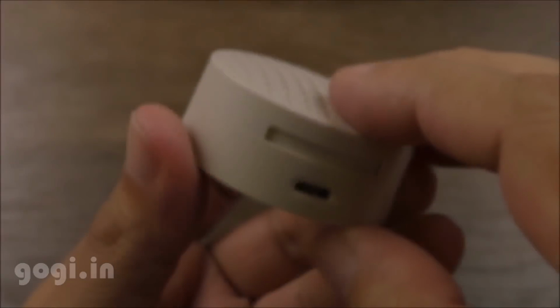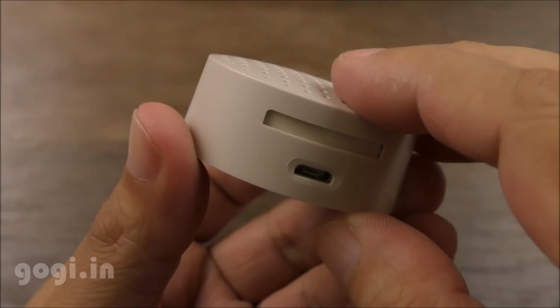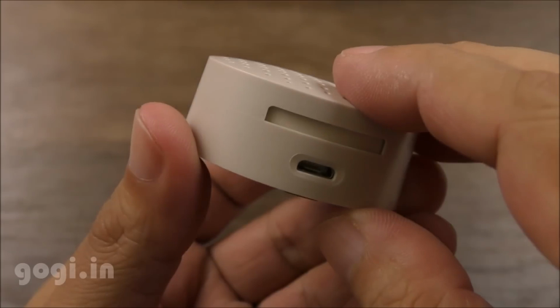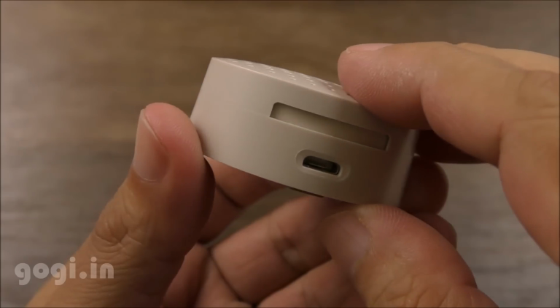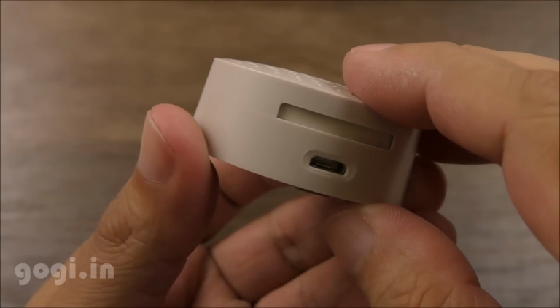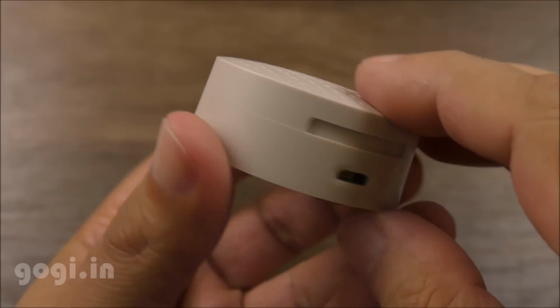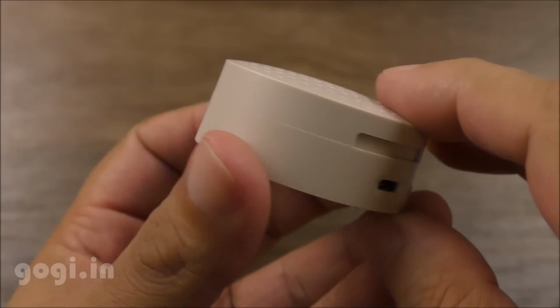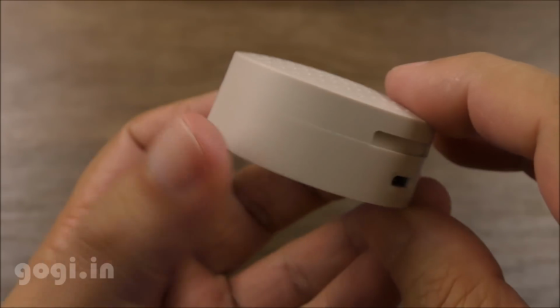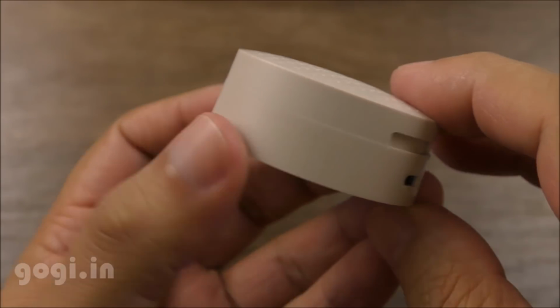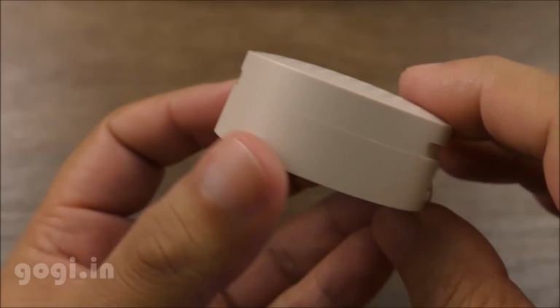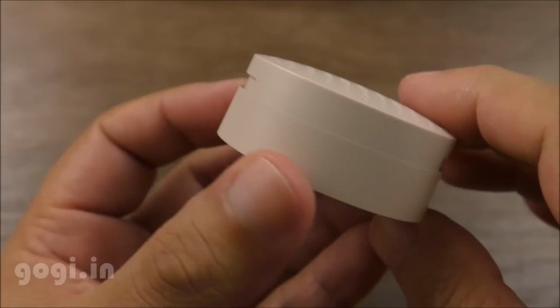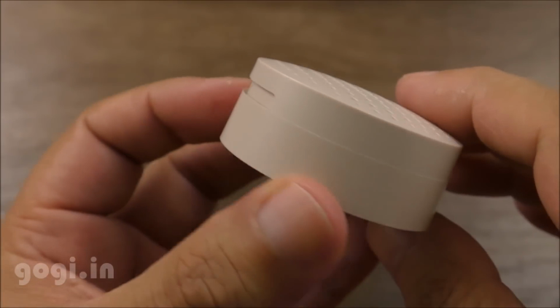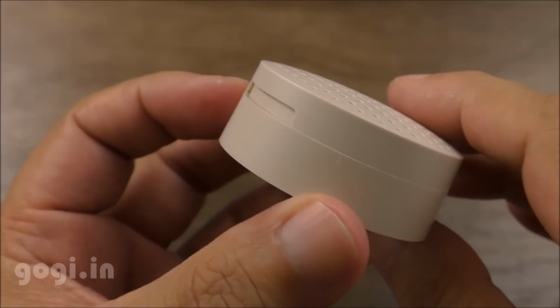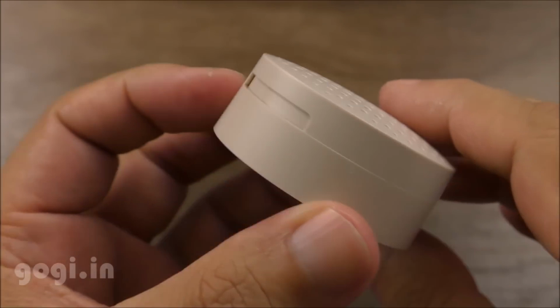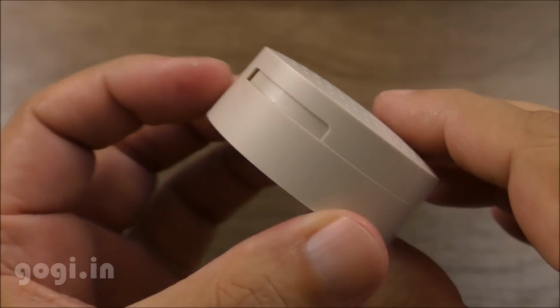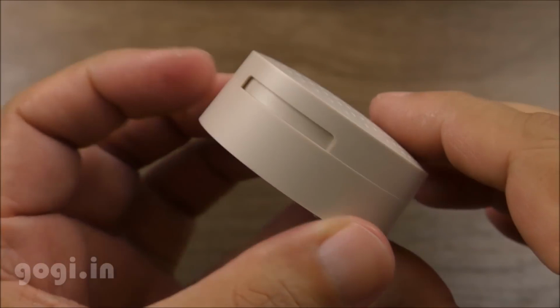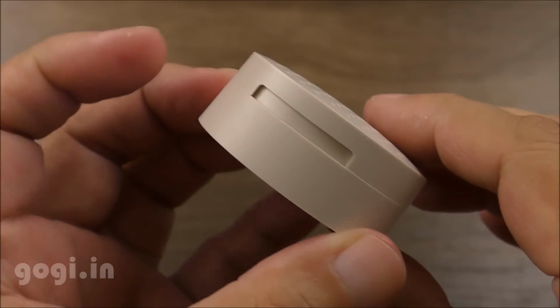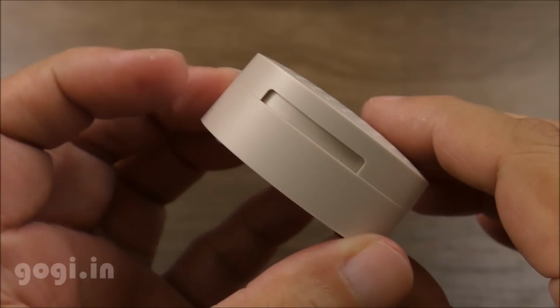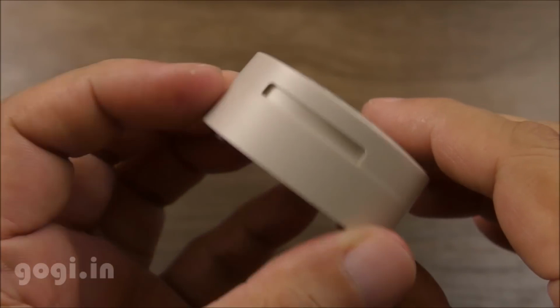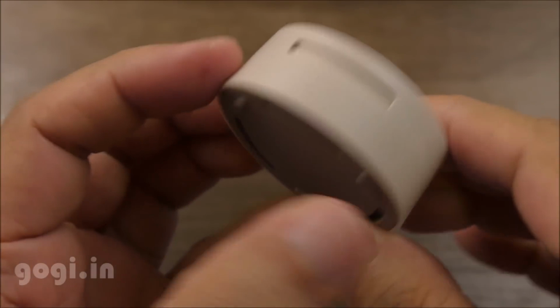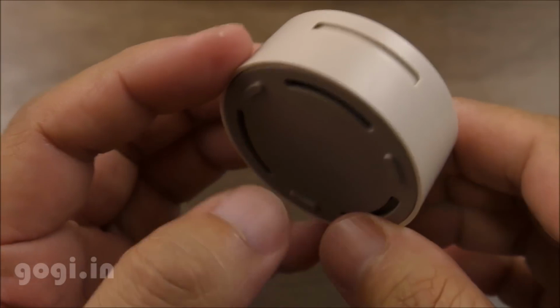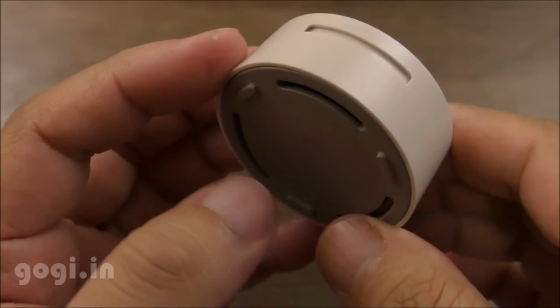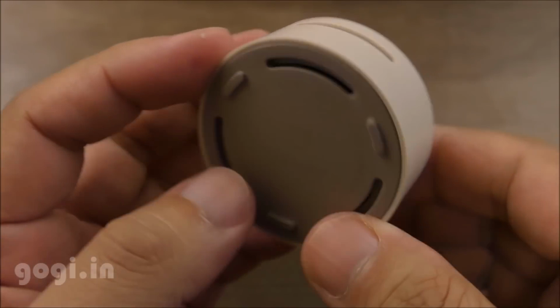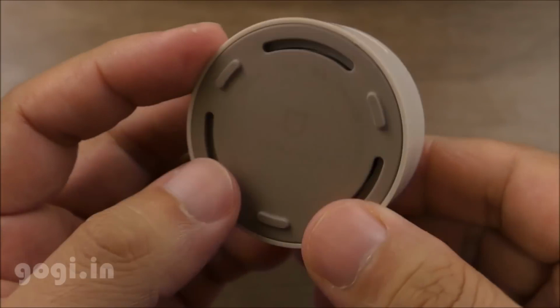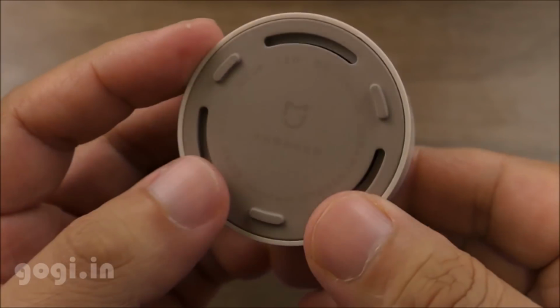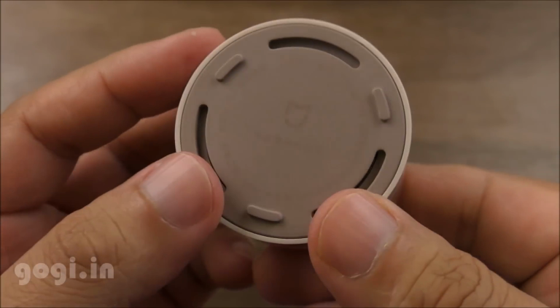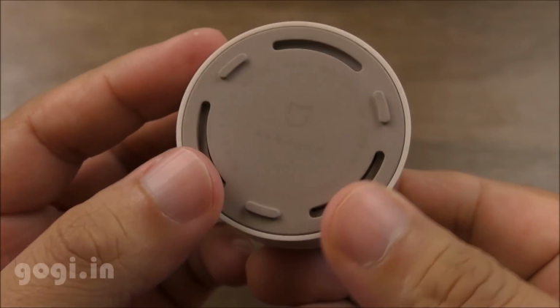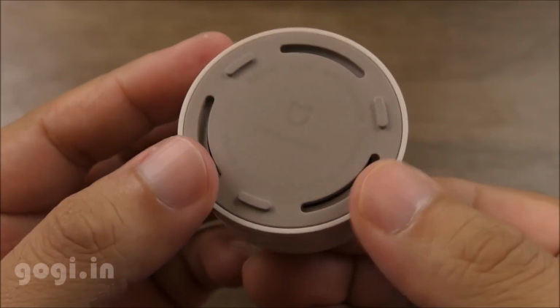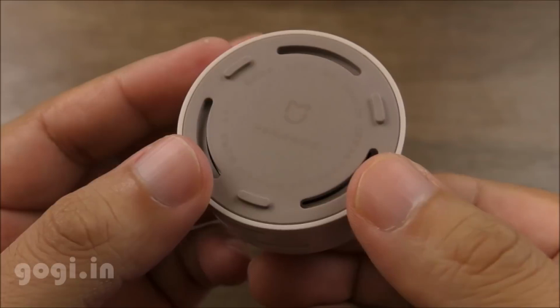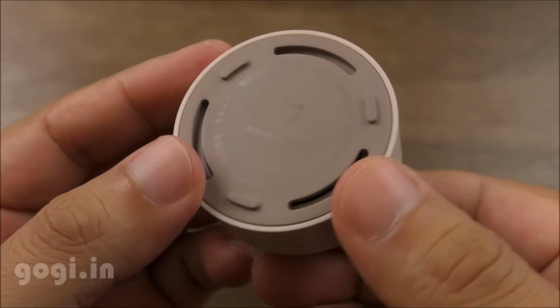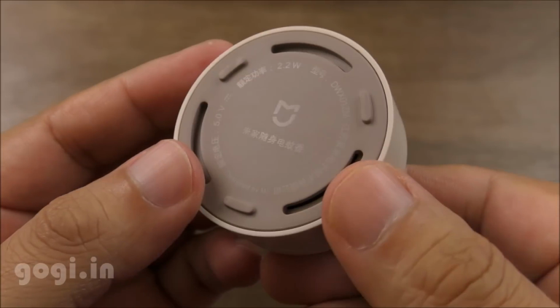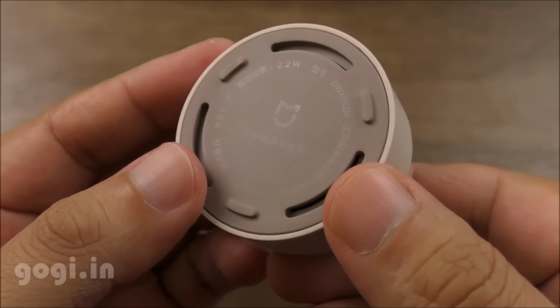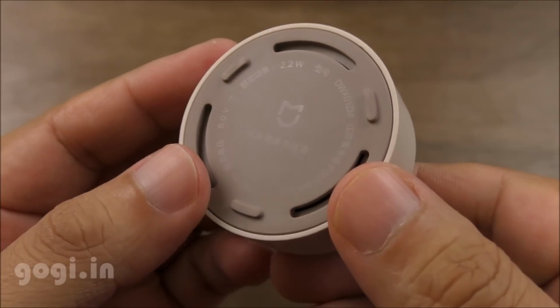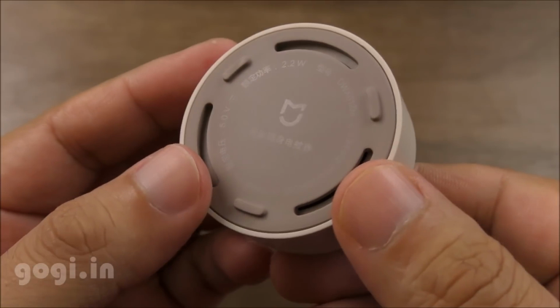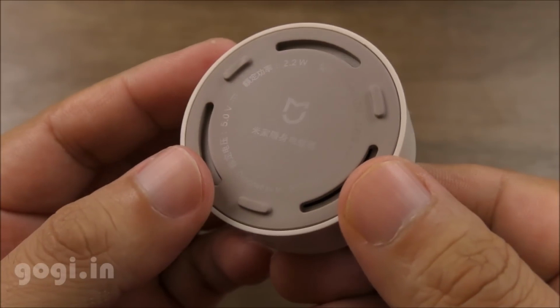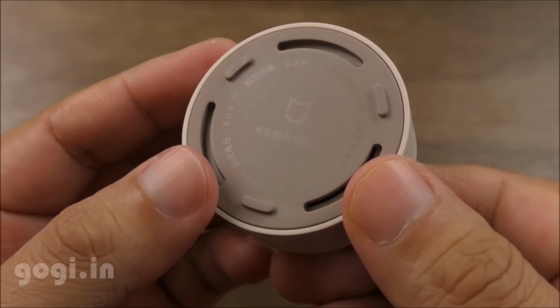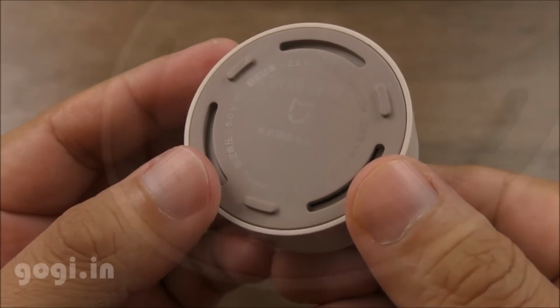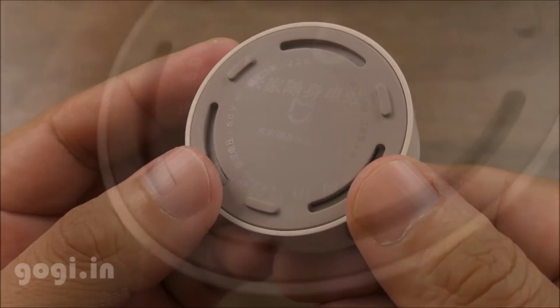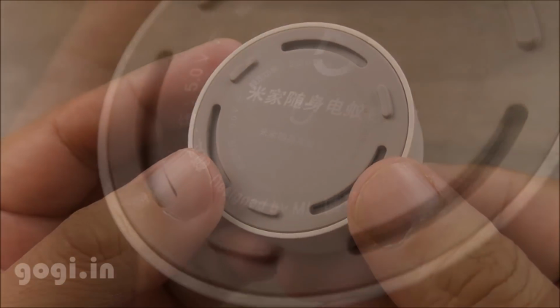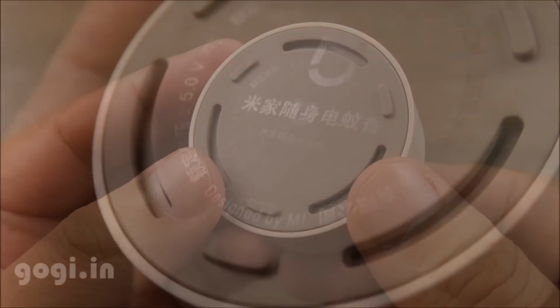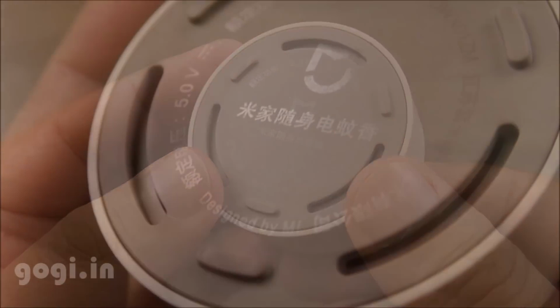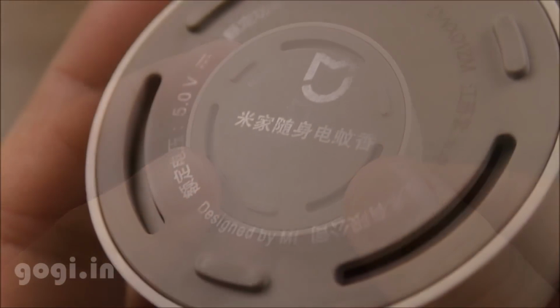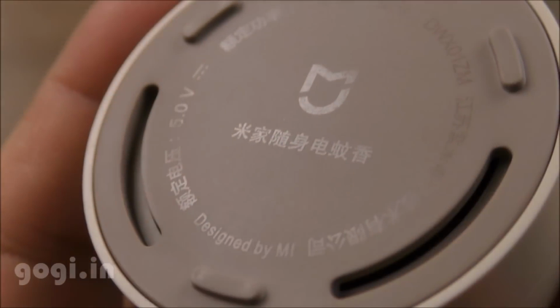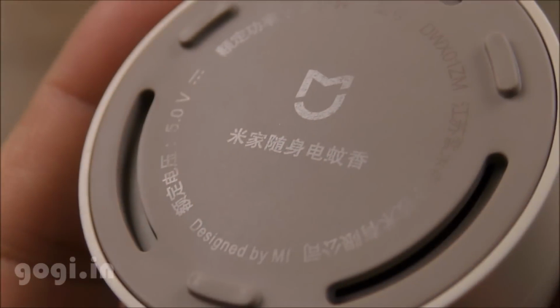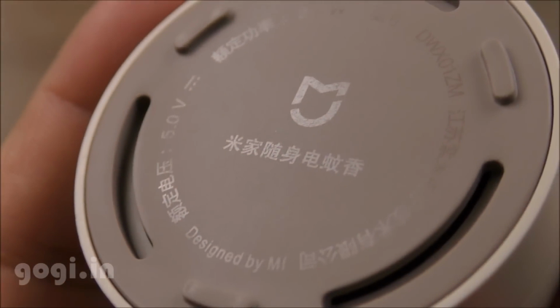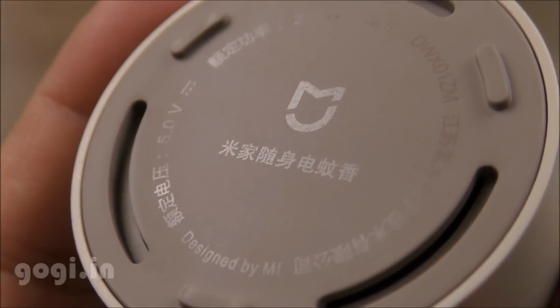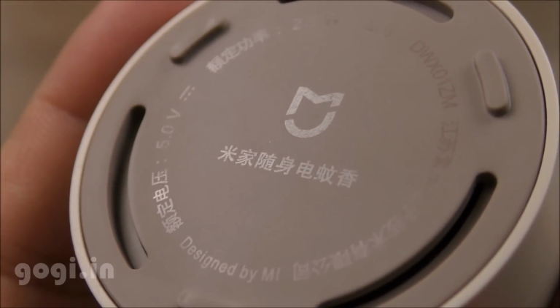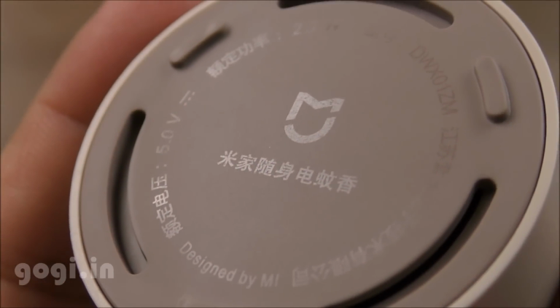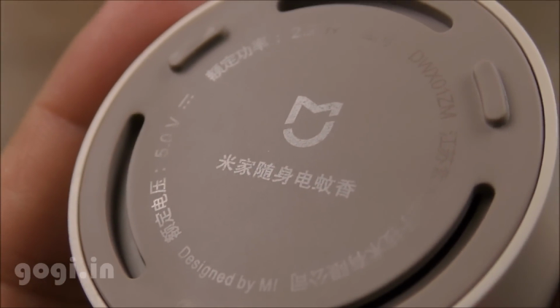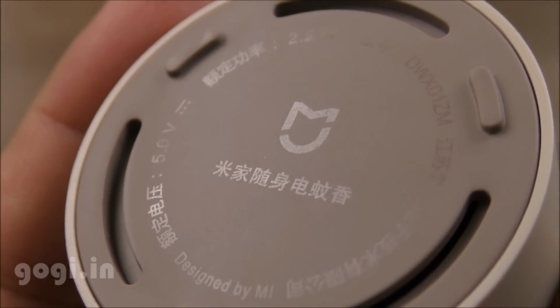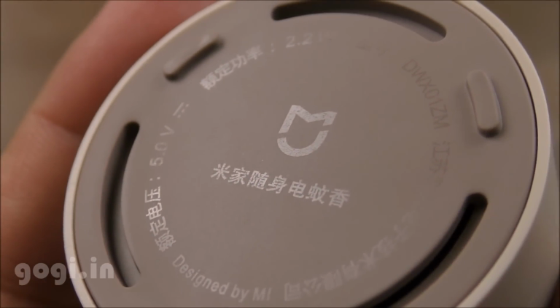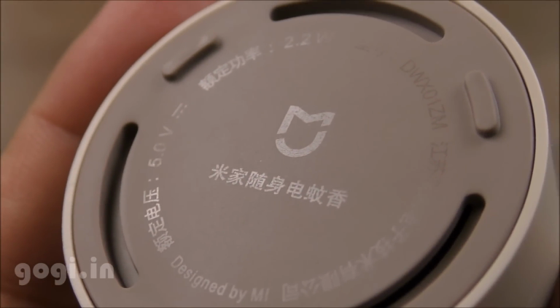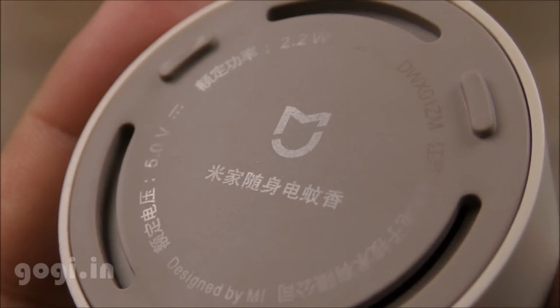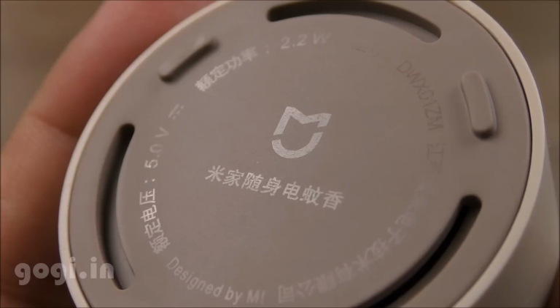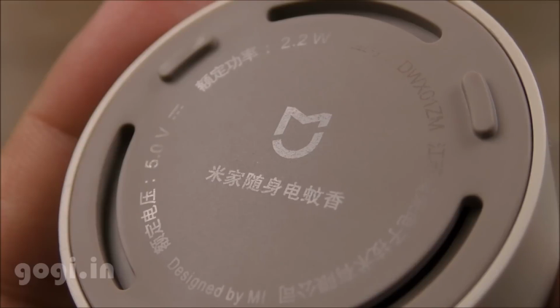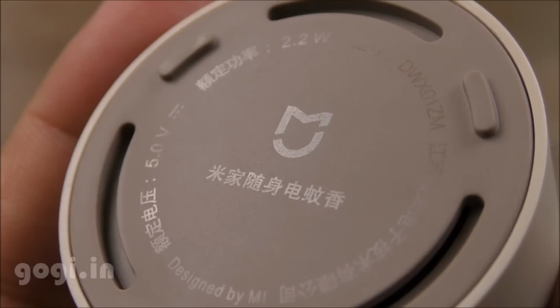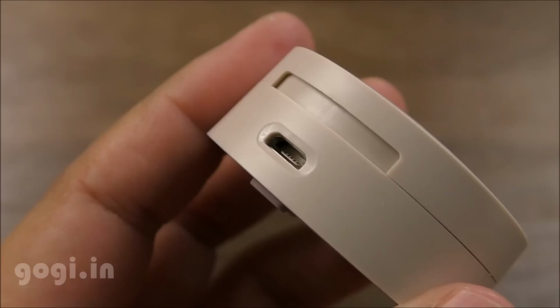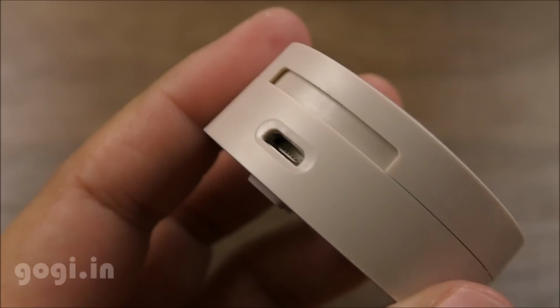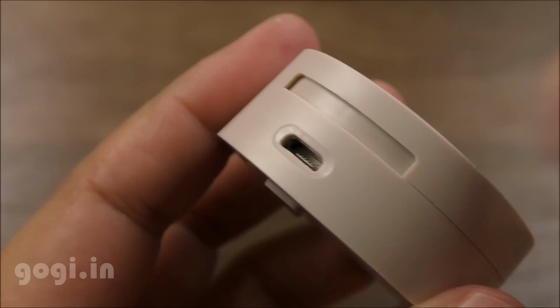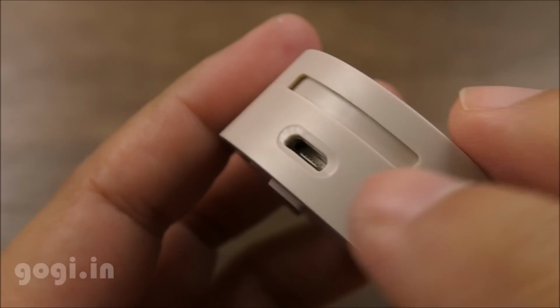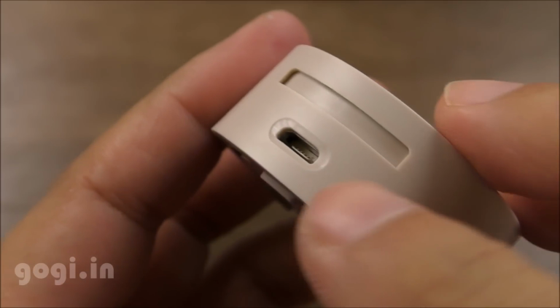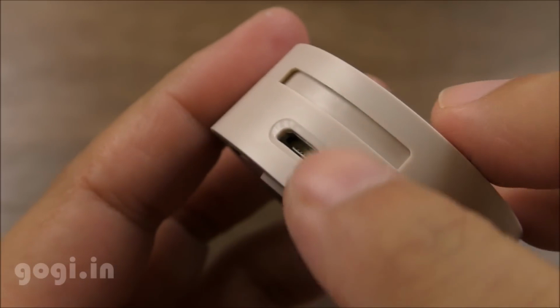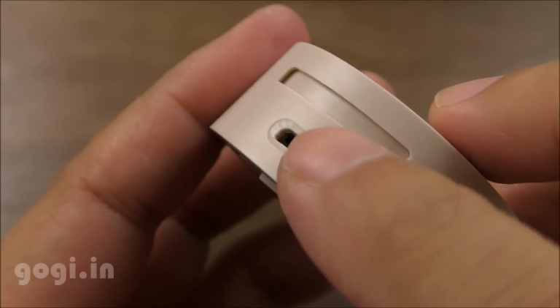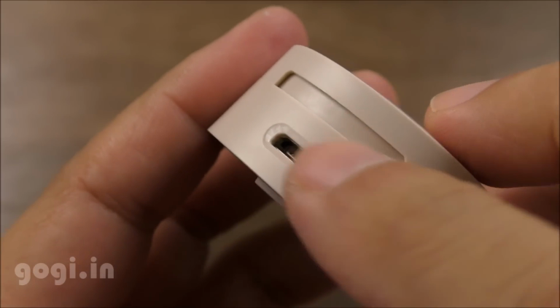Here is the Mosquito Repellent, available in colourful options. The body is made of plastic with good quality finishing, and the overall build is really good.